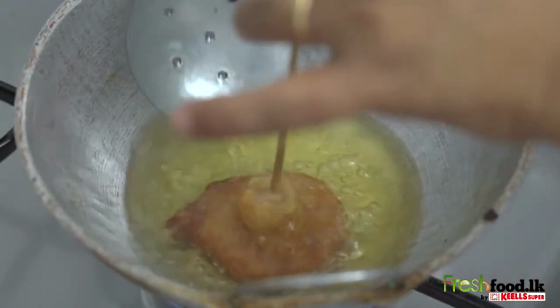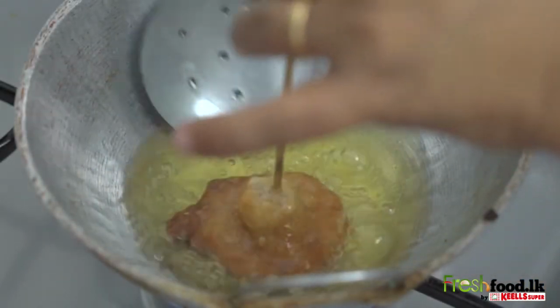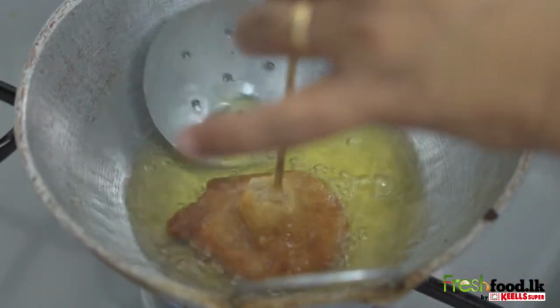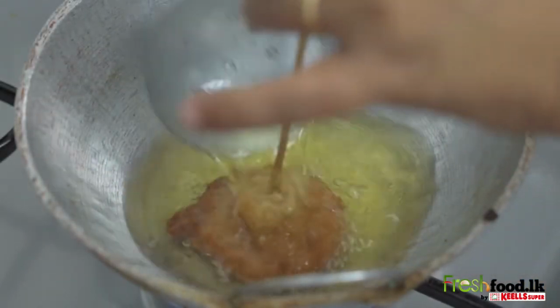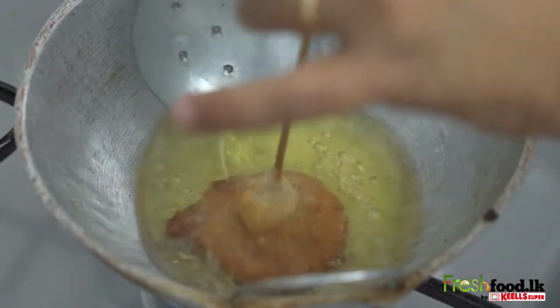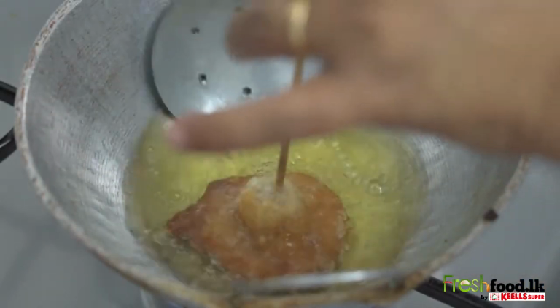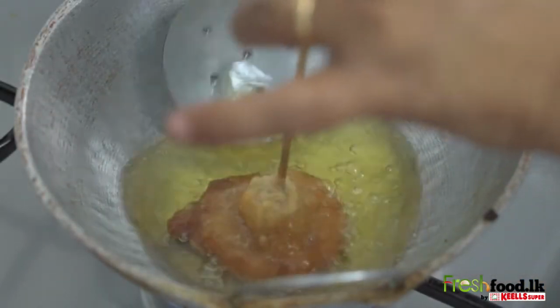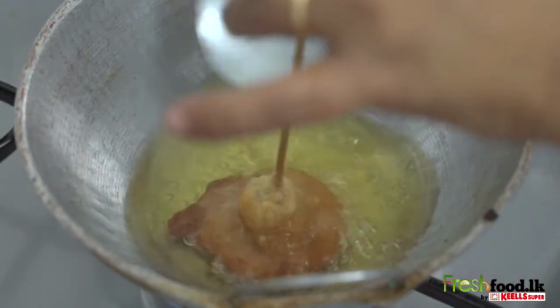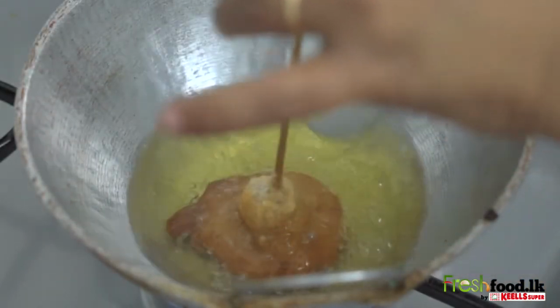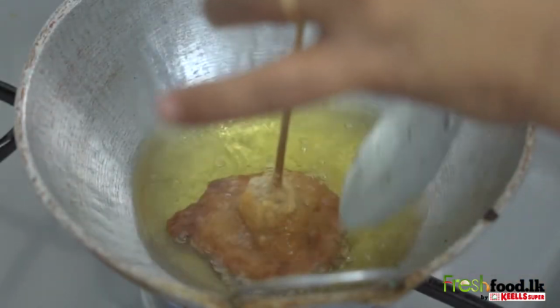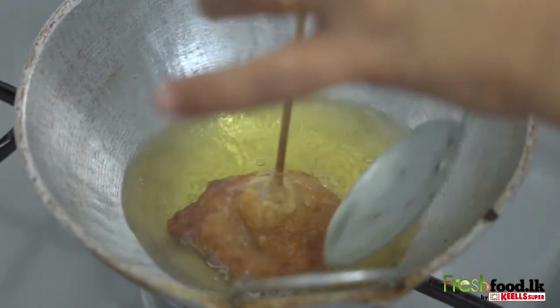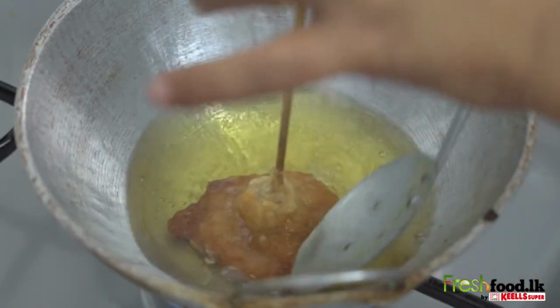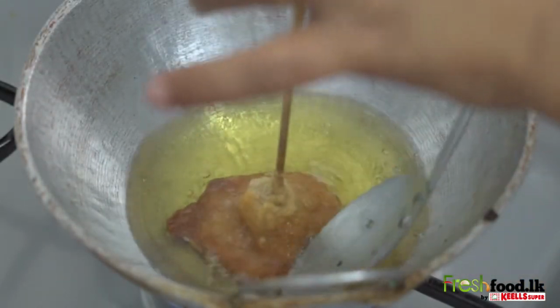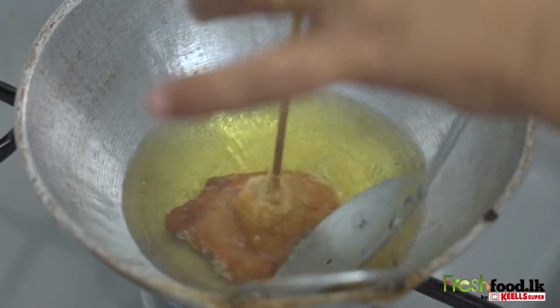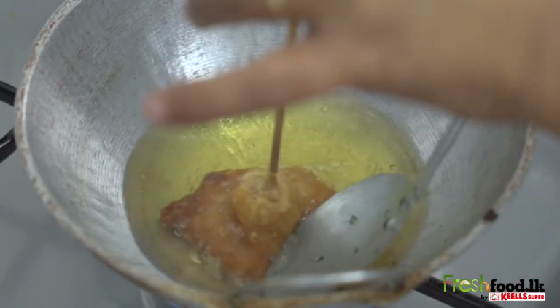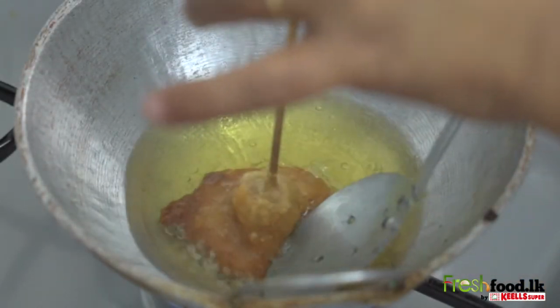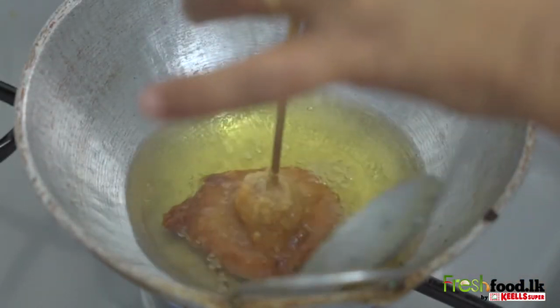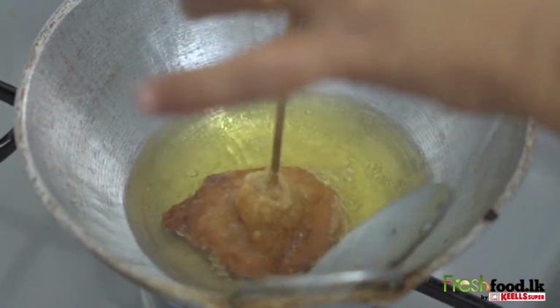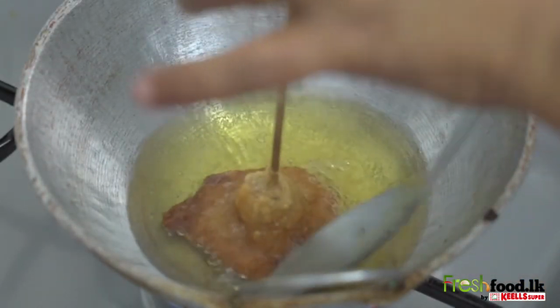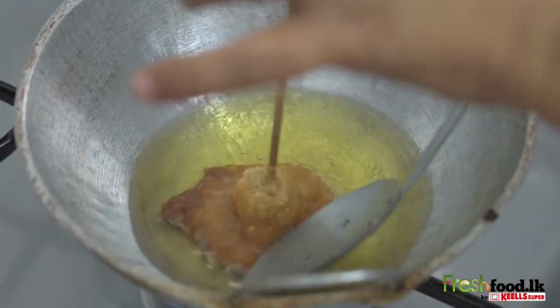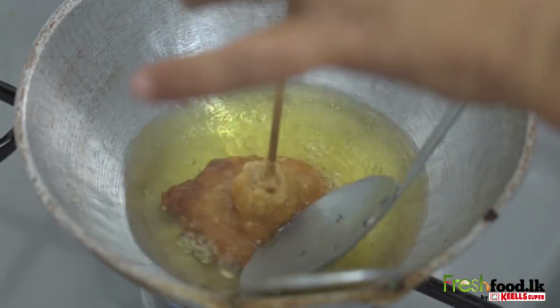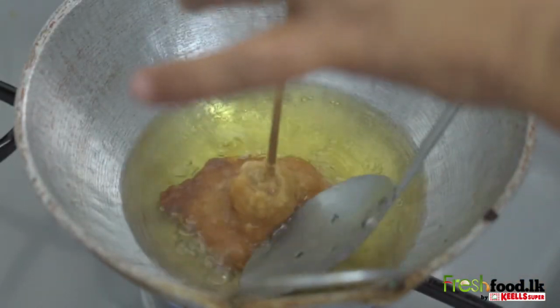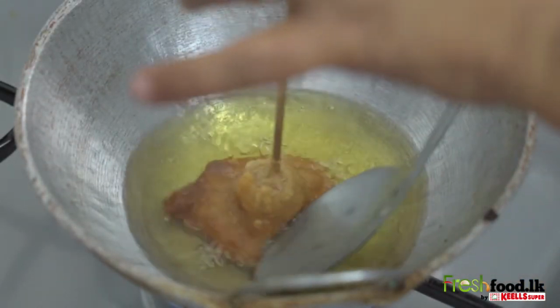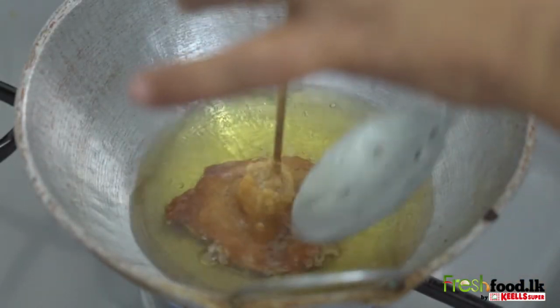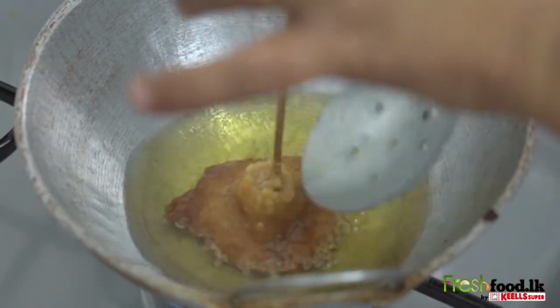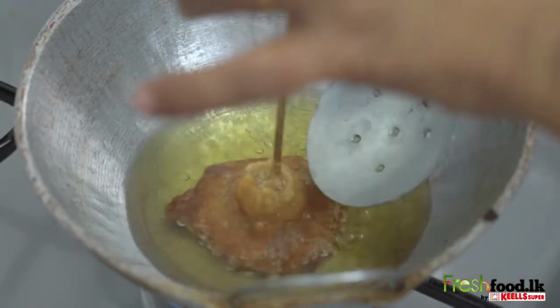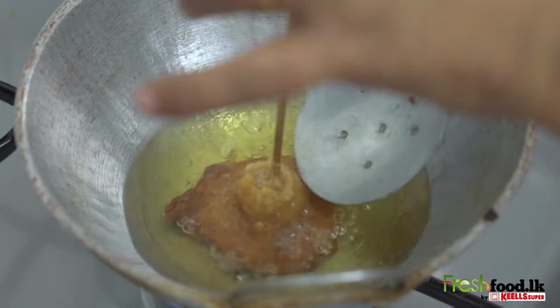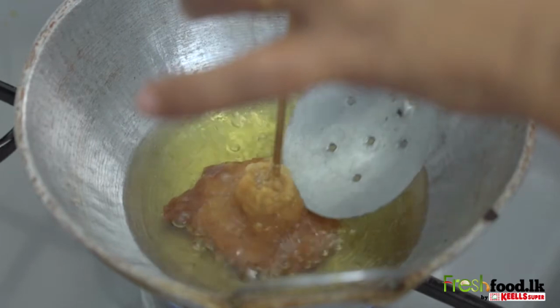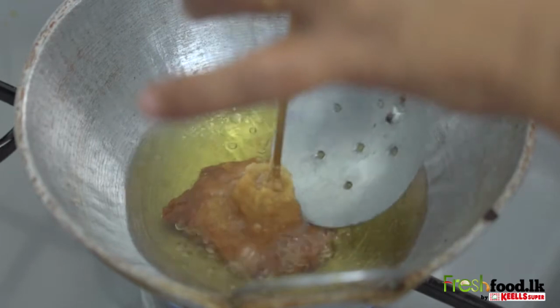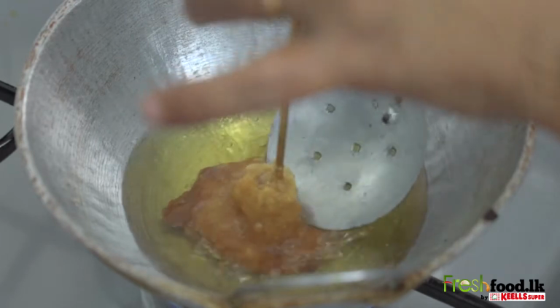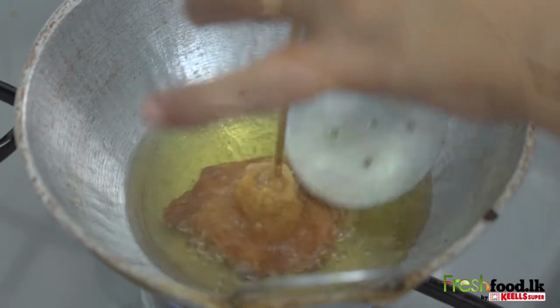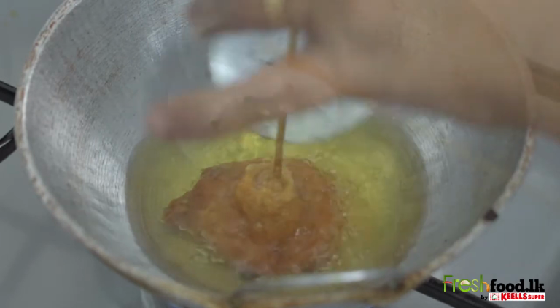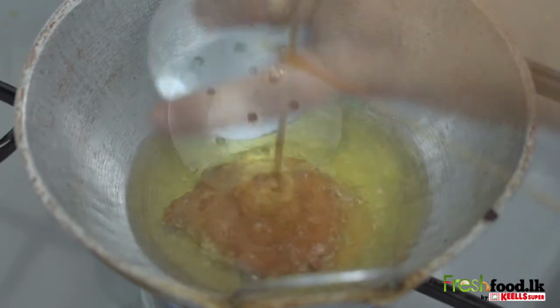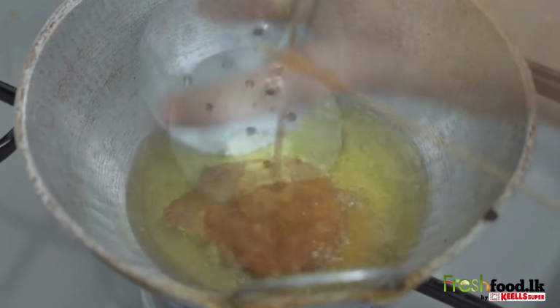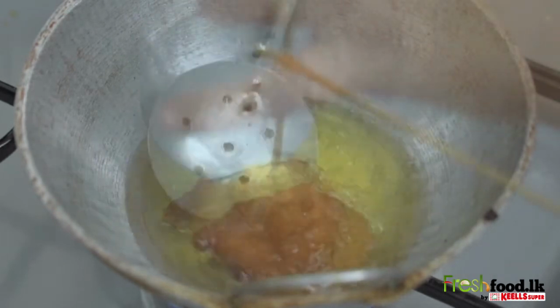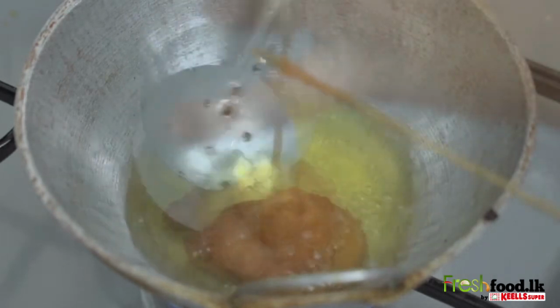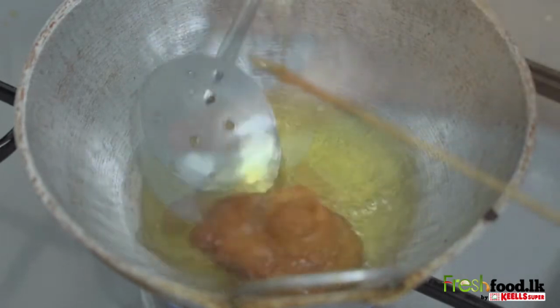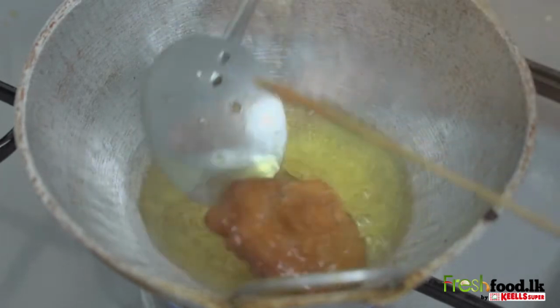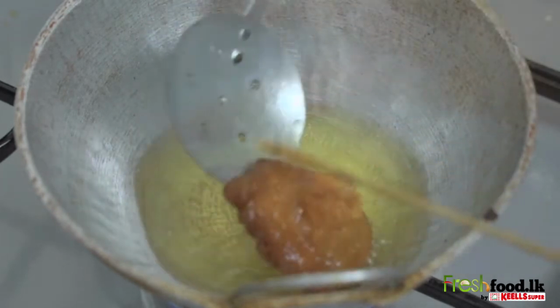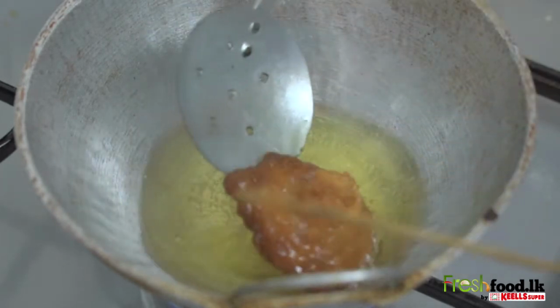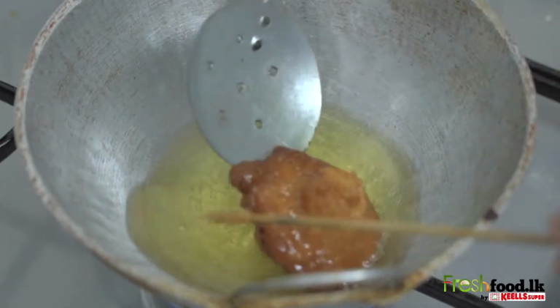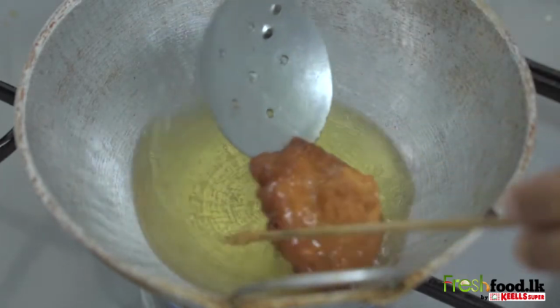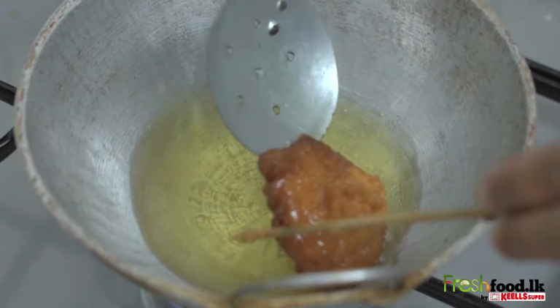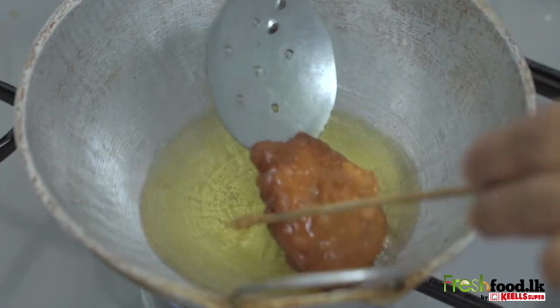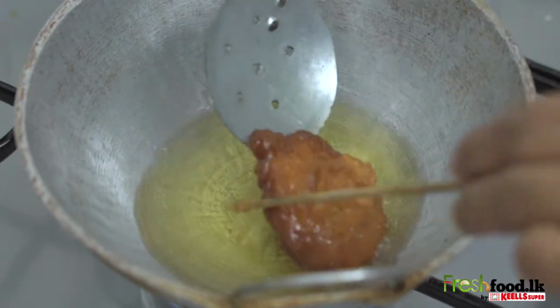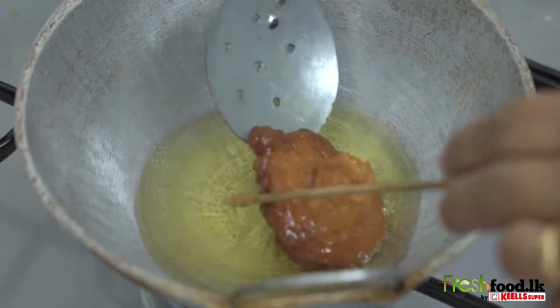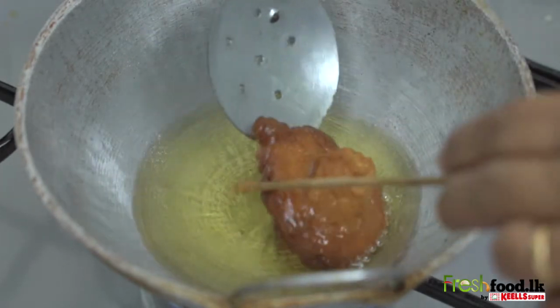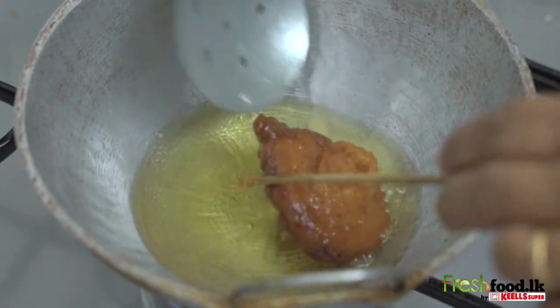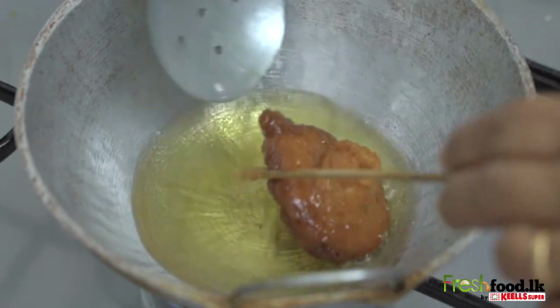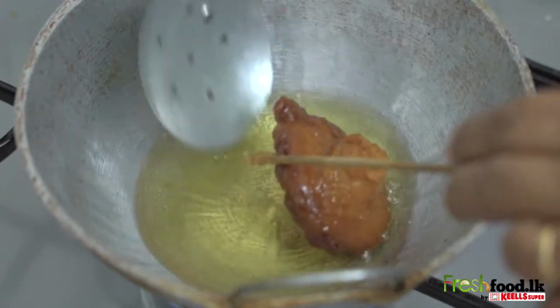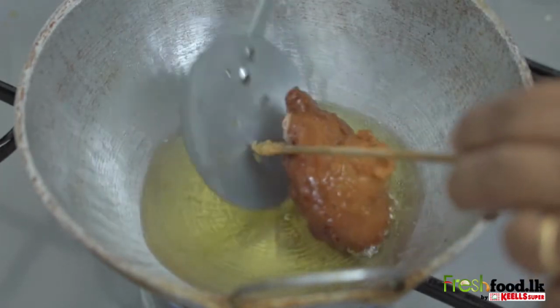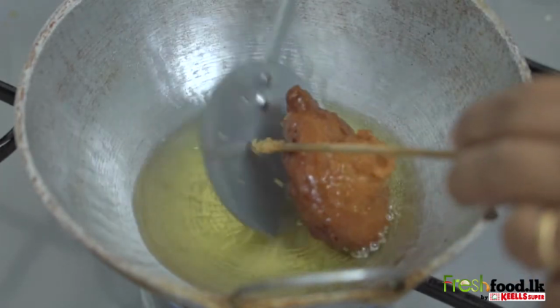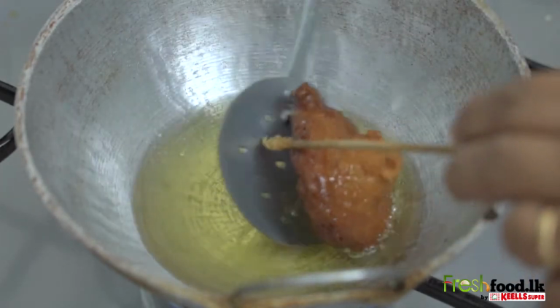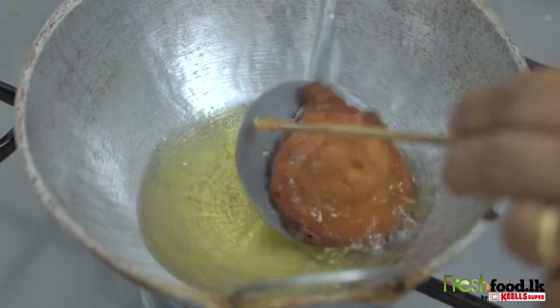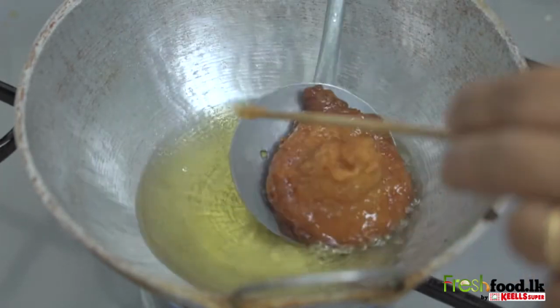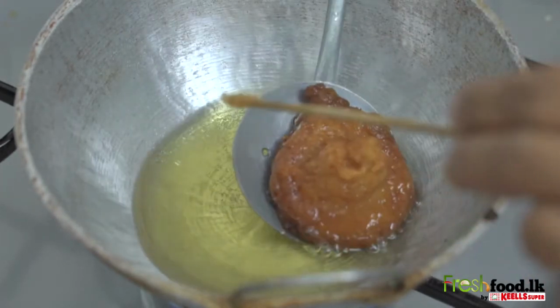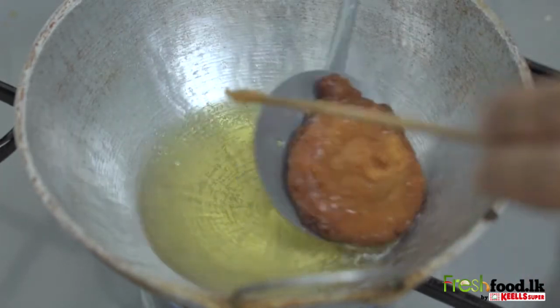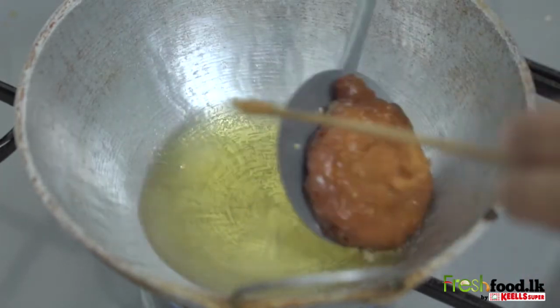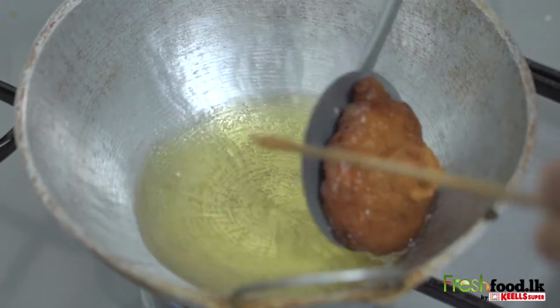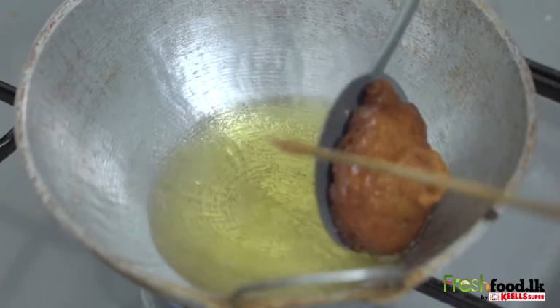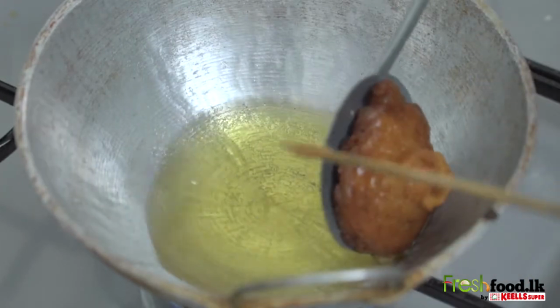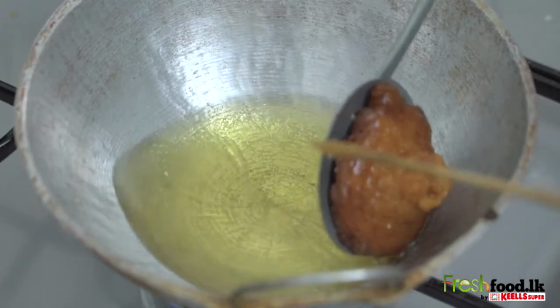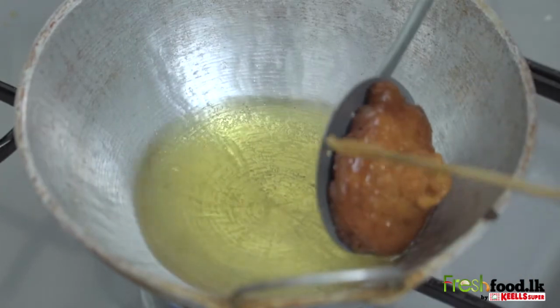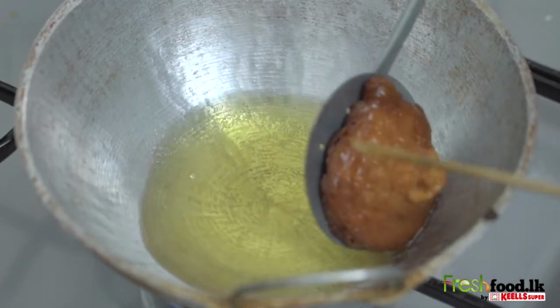Kundakam is delicious when it's served hot. So there your kundakam is ready to be served.